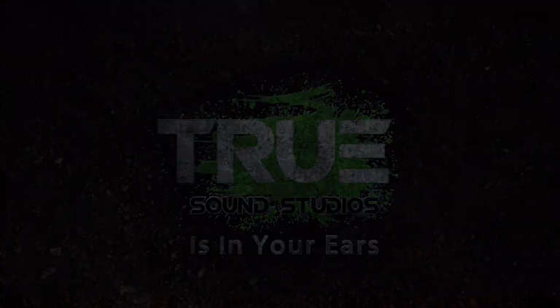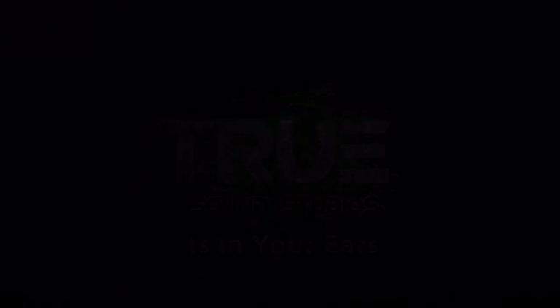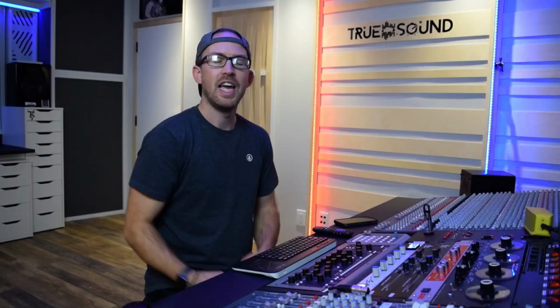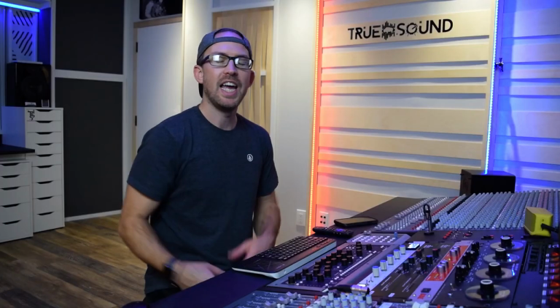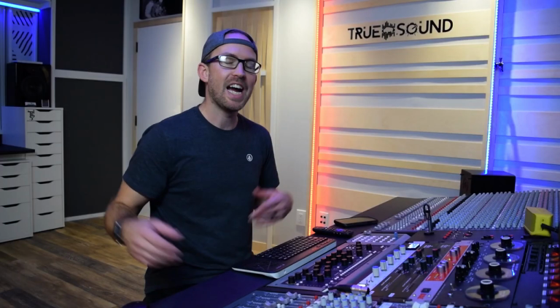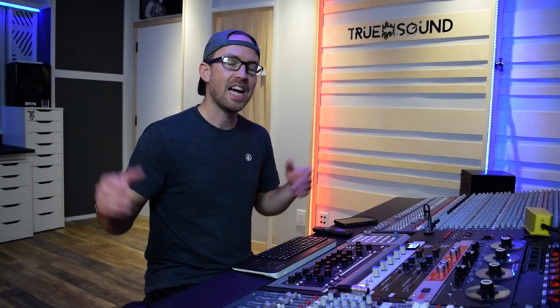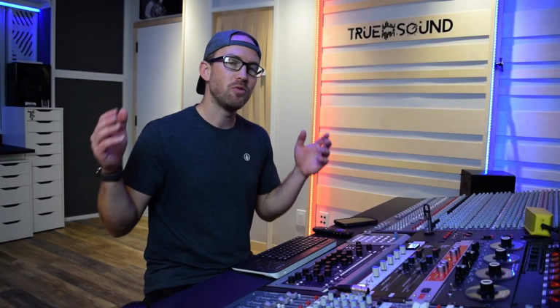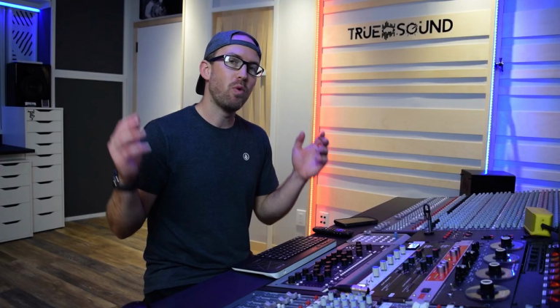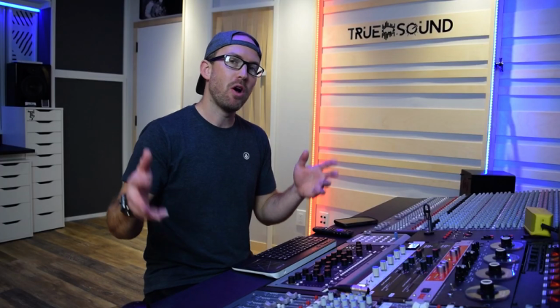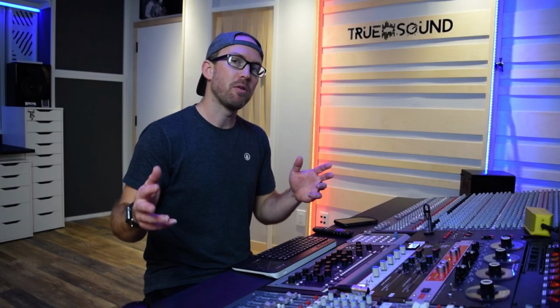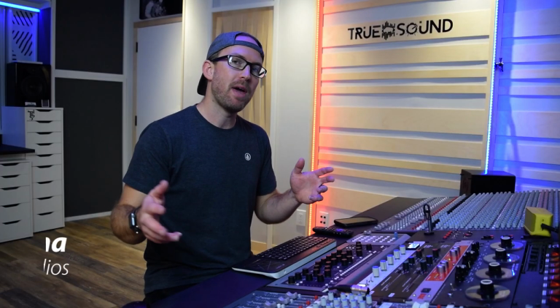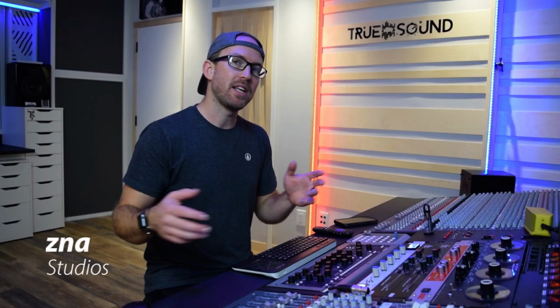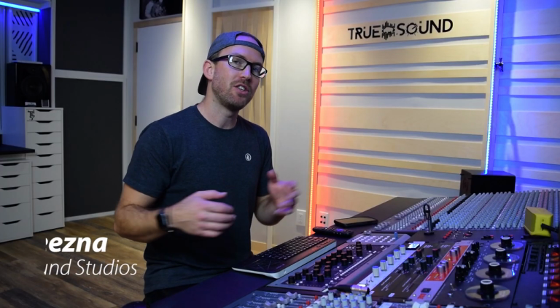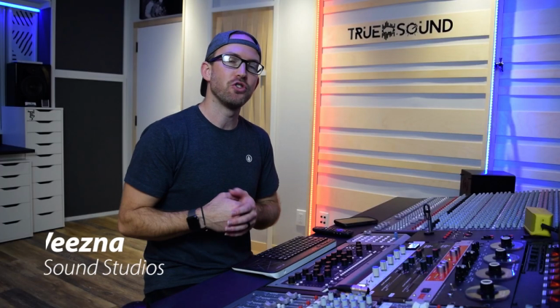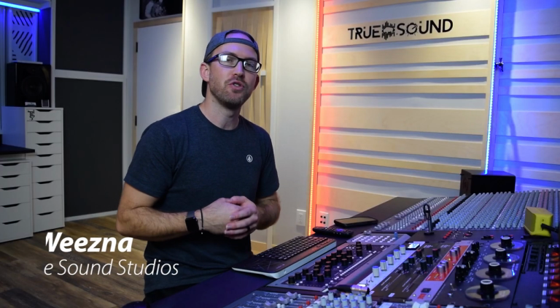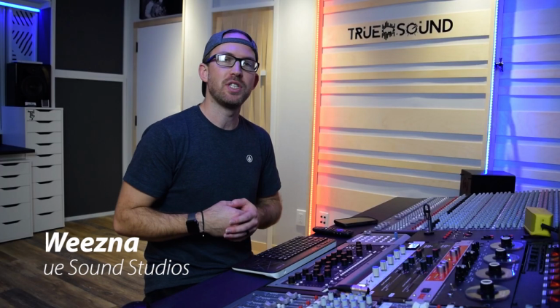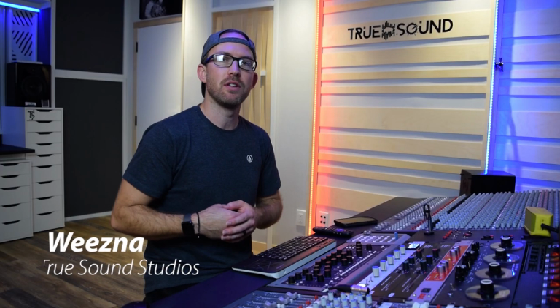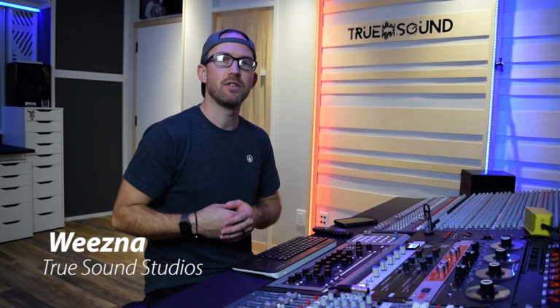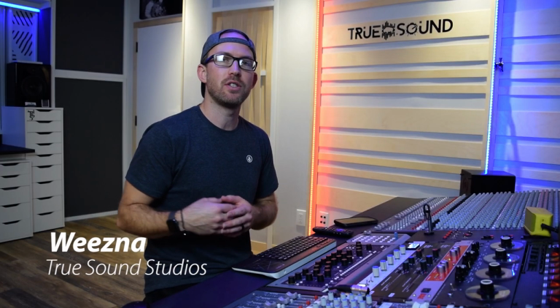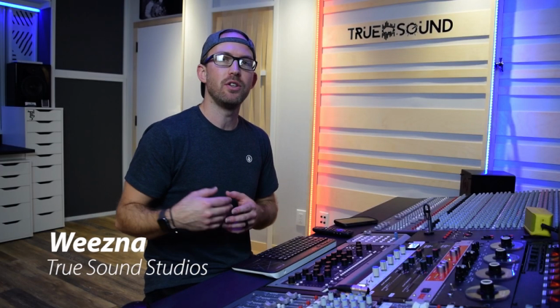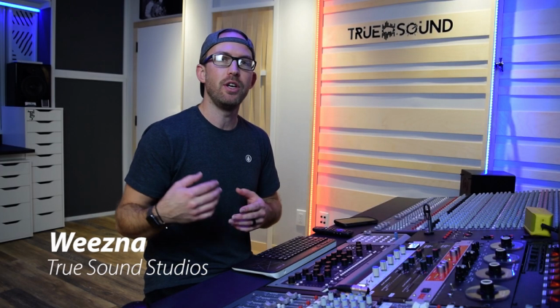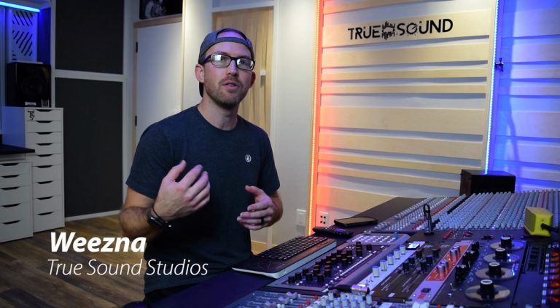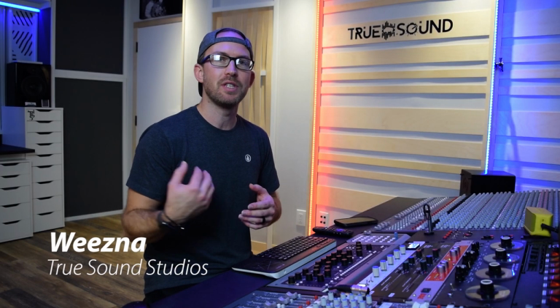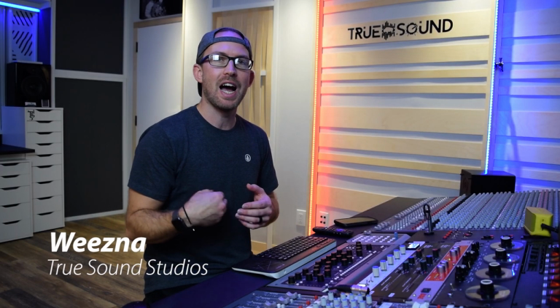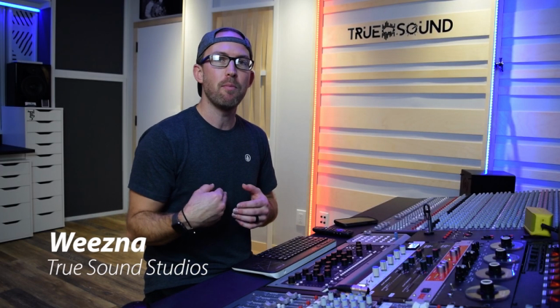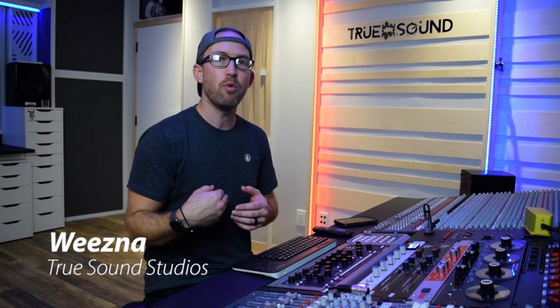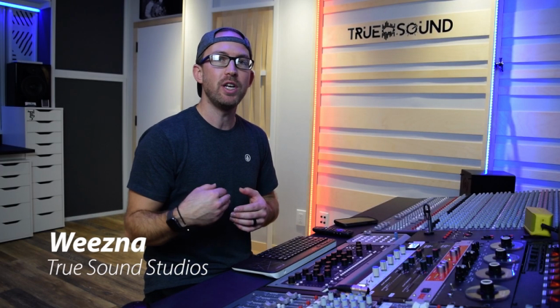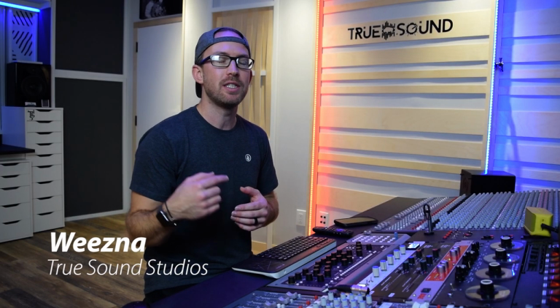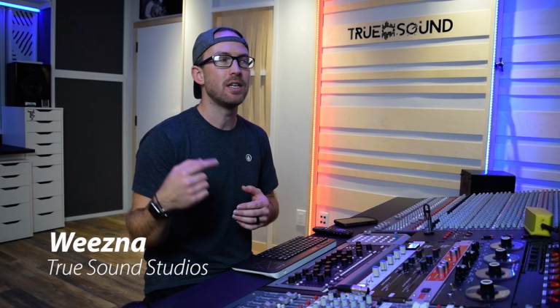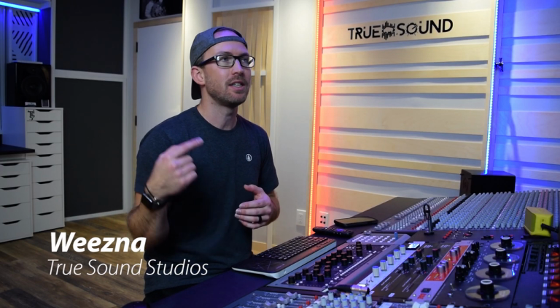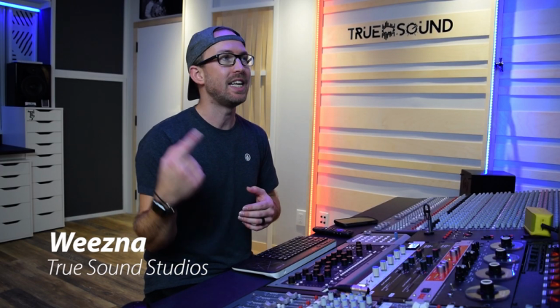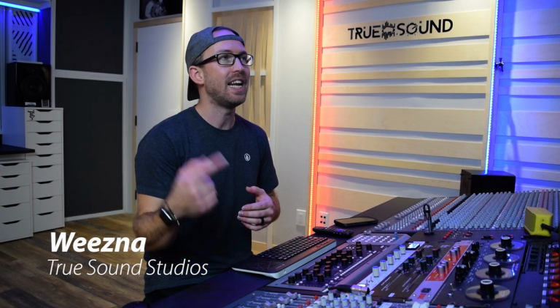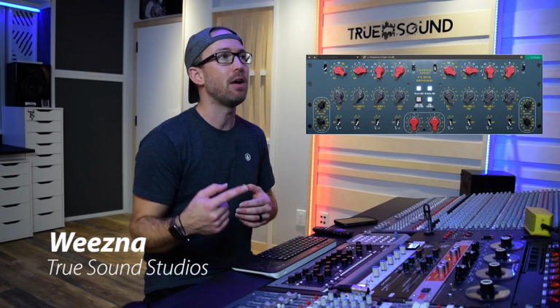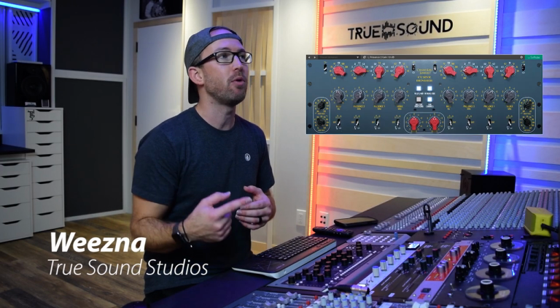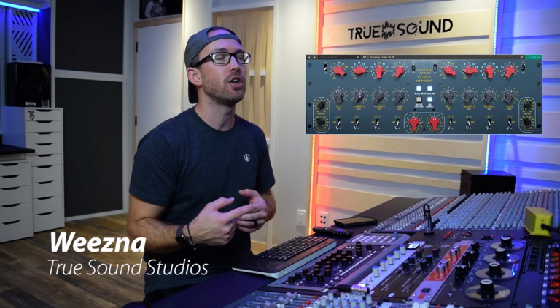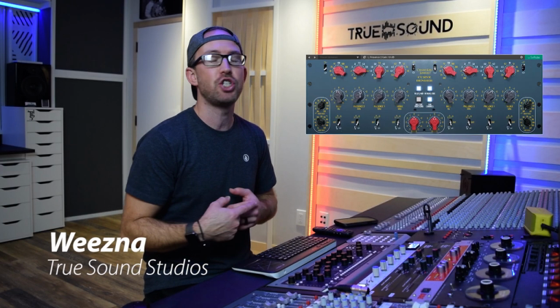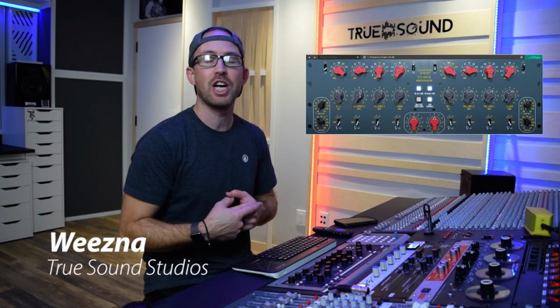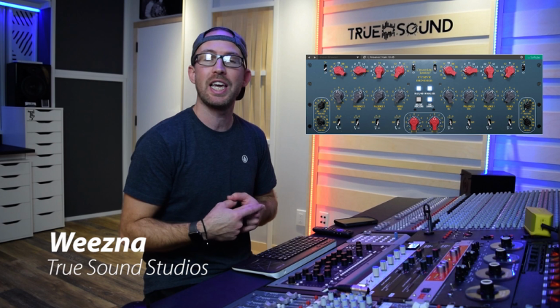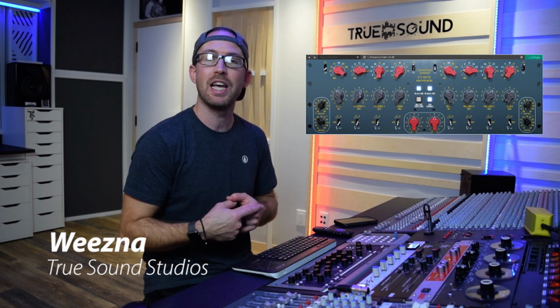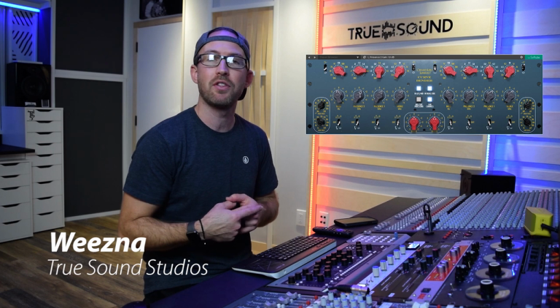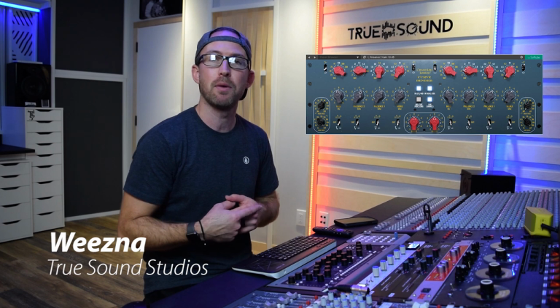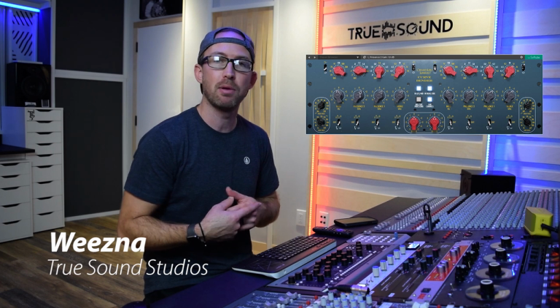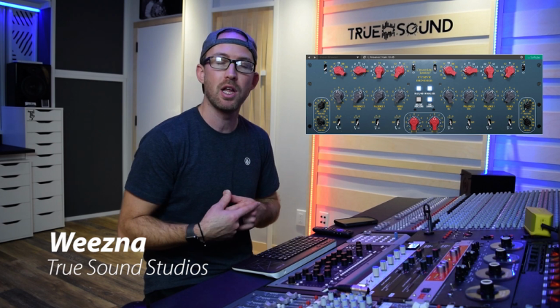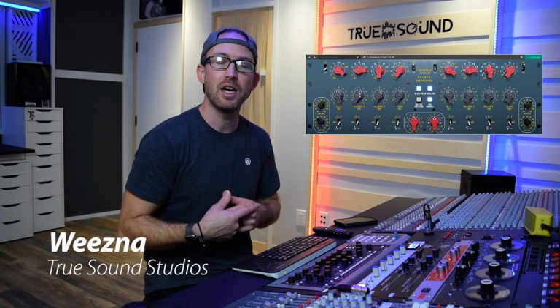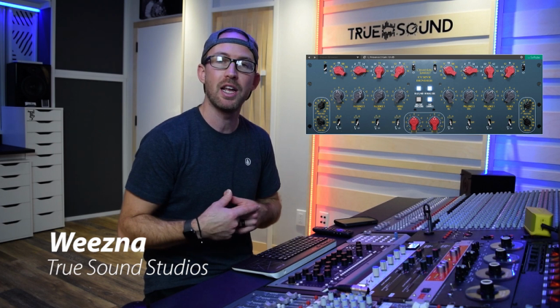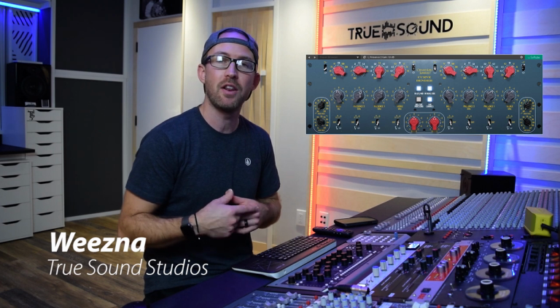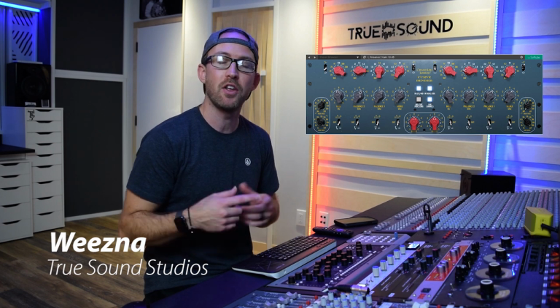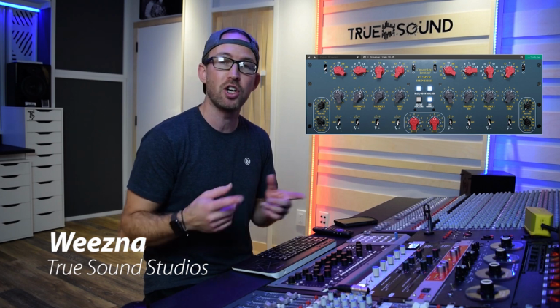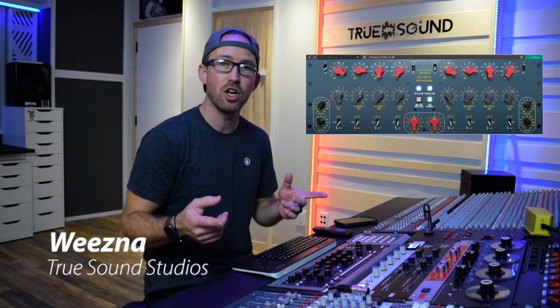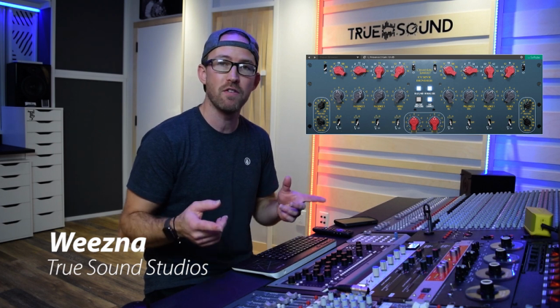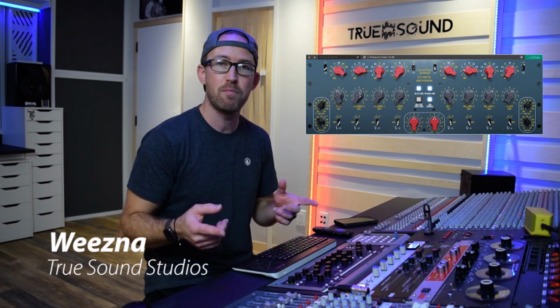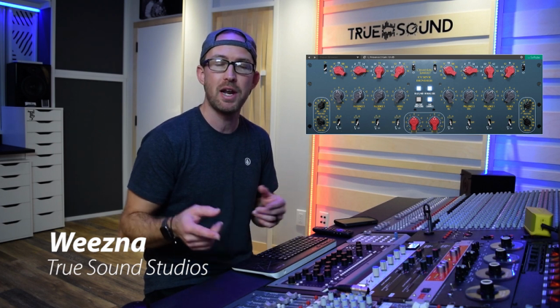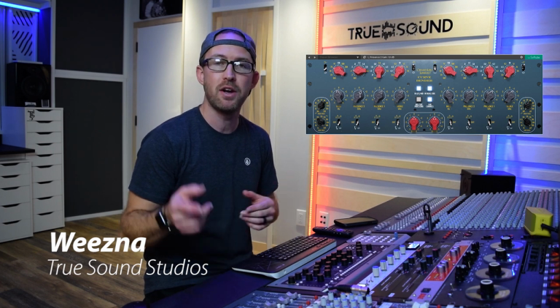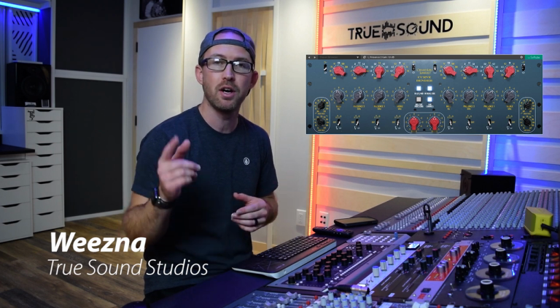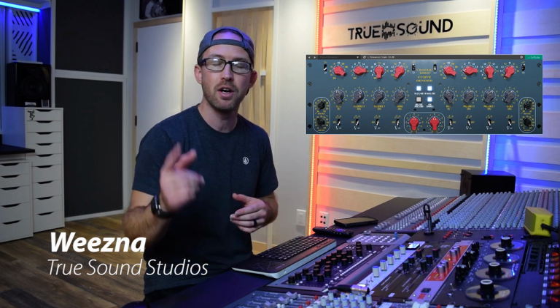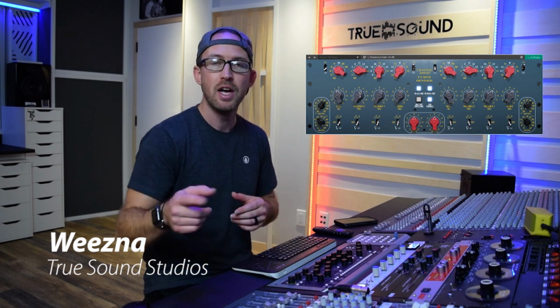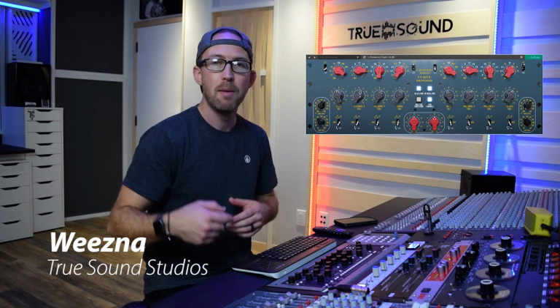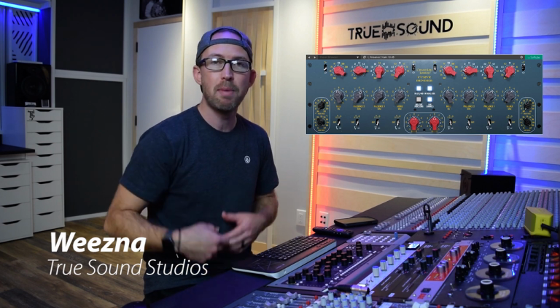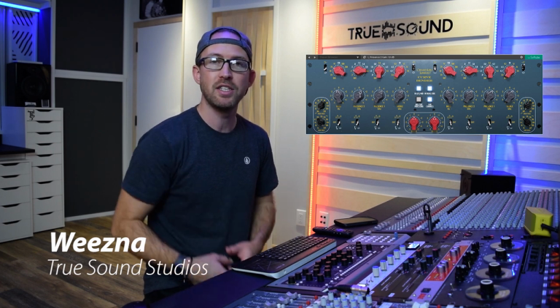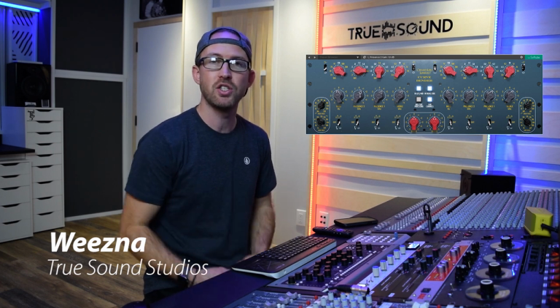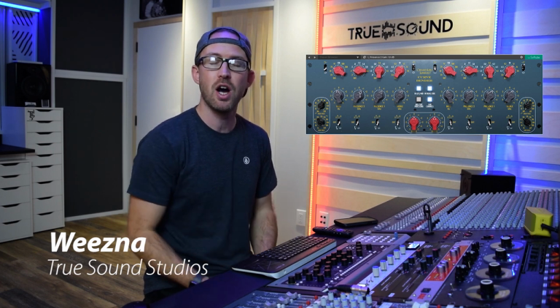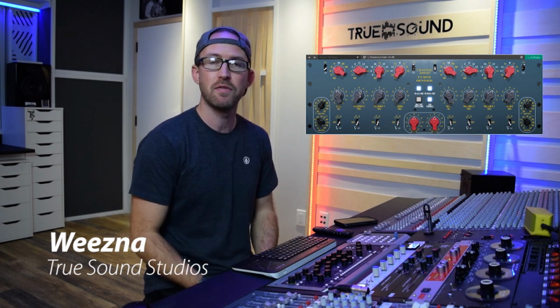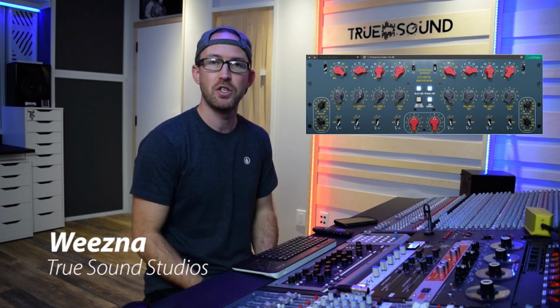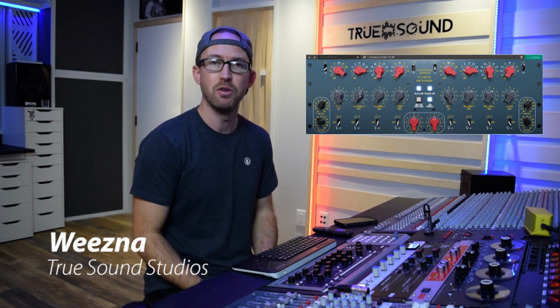Hey guys, welcome back to True Sound Studios, I'm Wiesna. Today we are checking out the plugin the Curvebender by Softube.